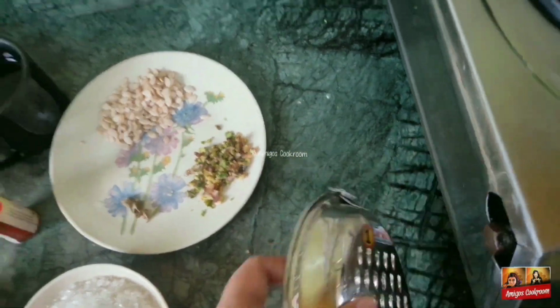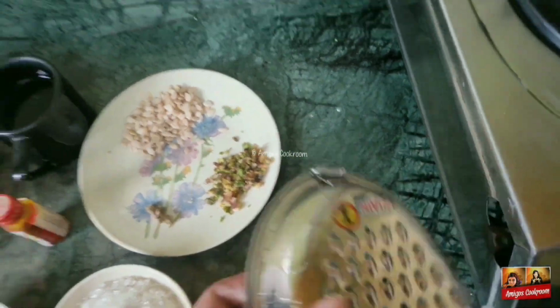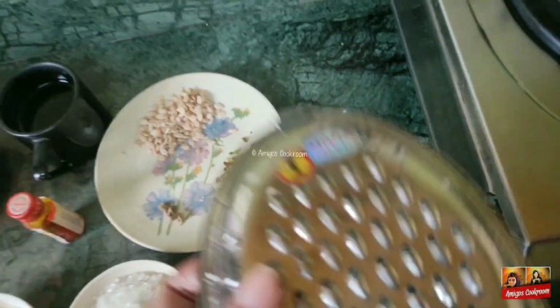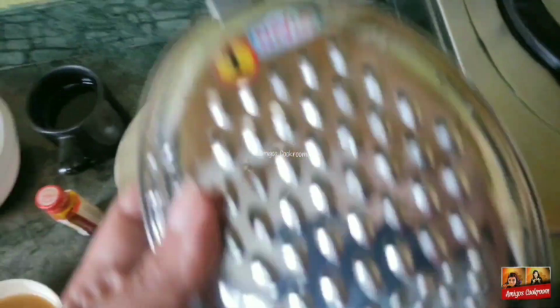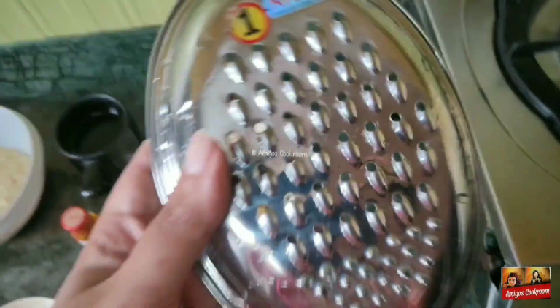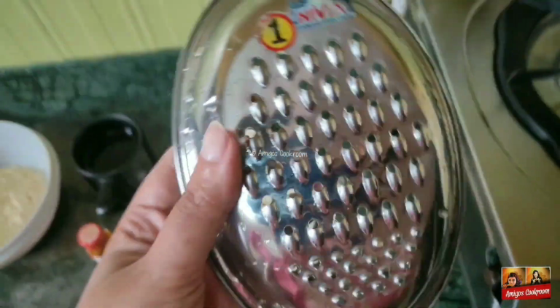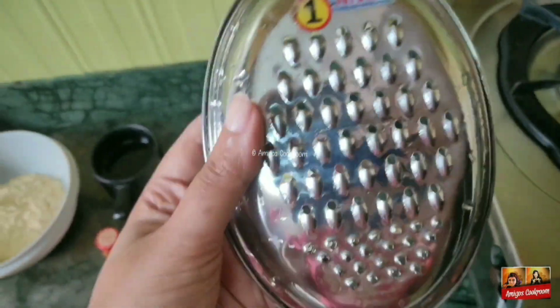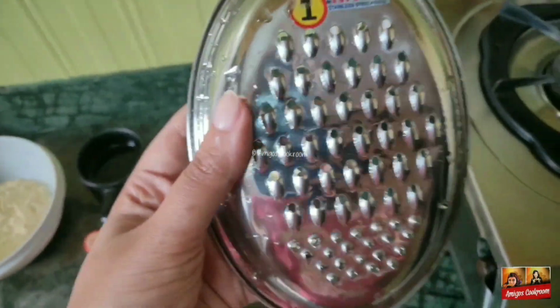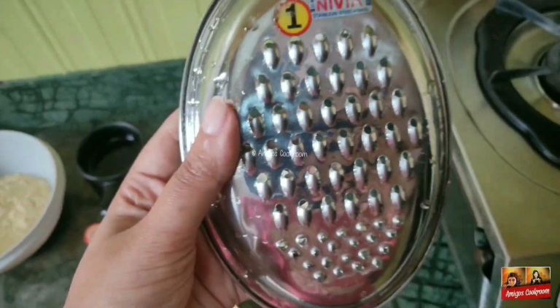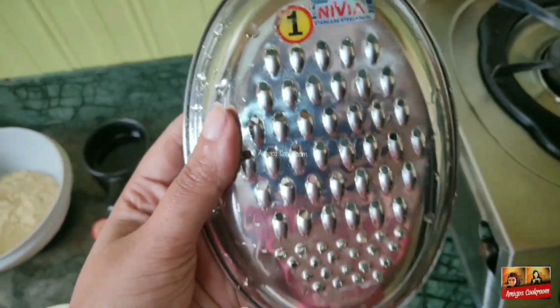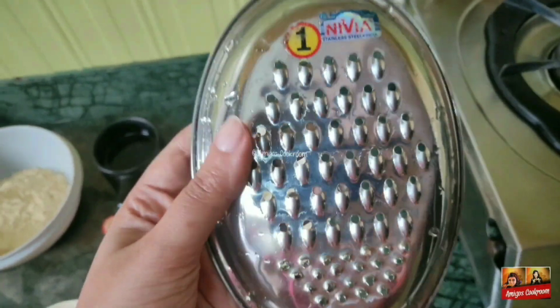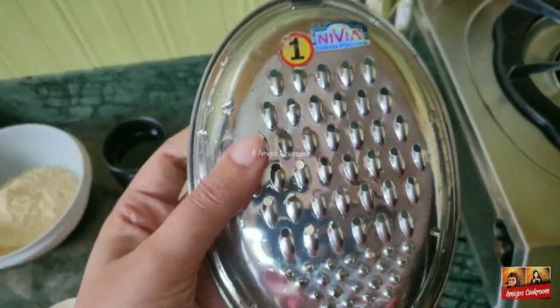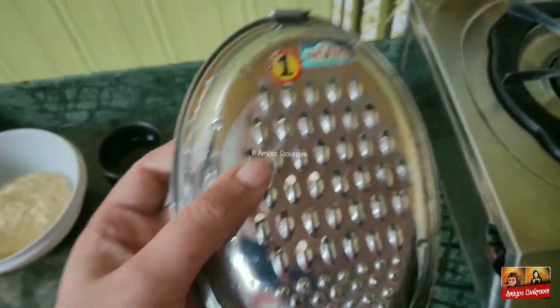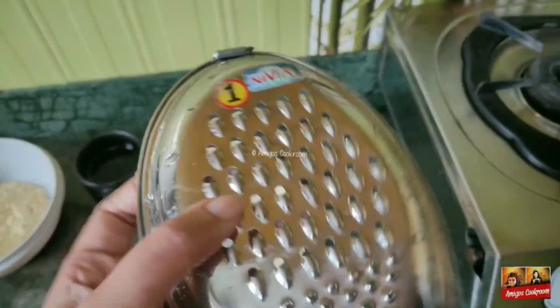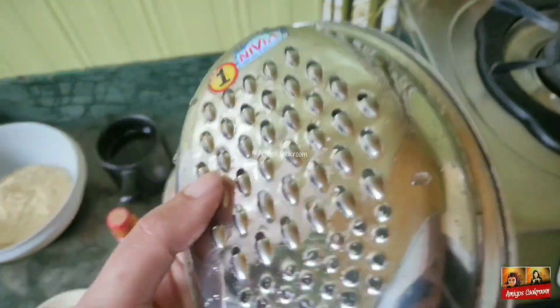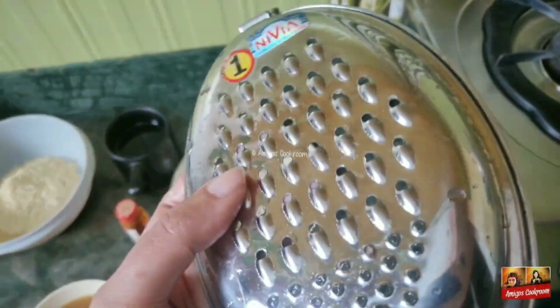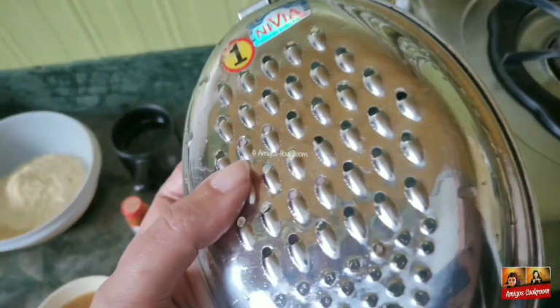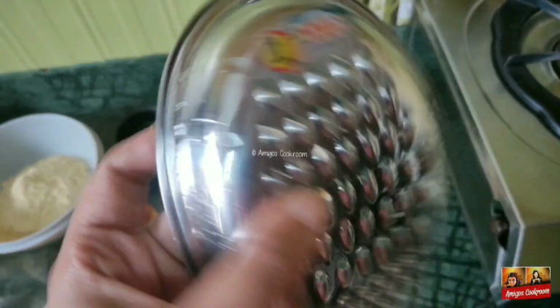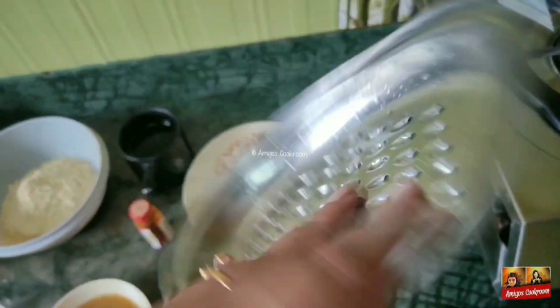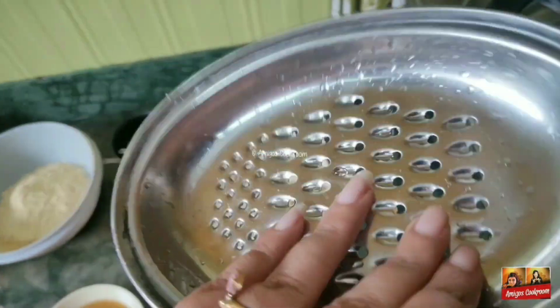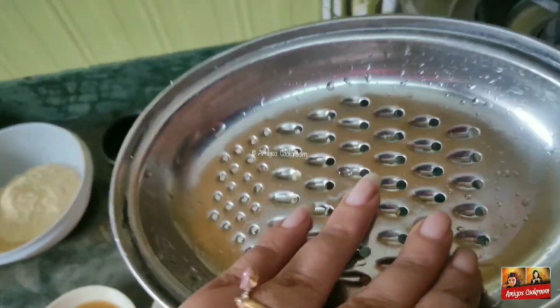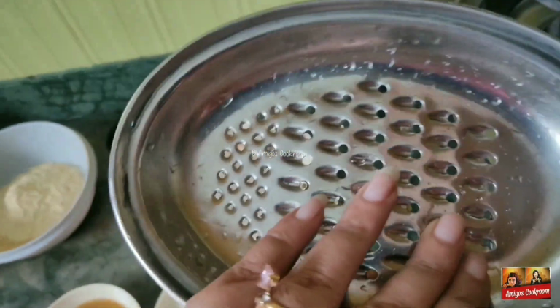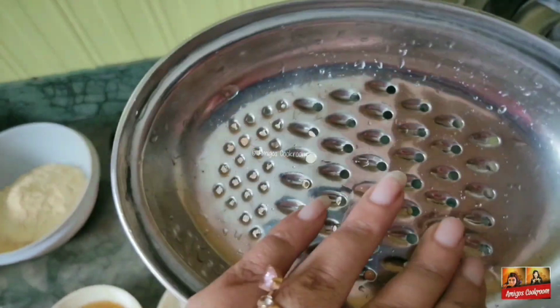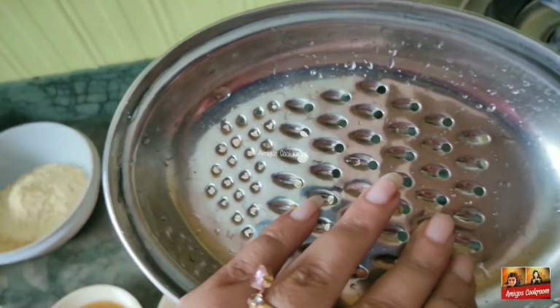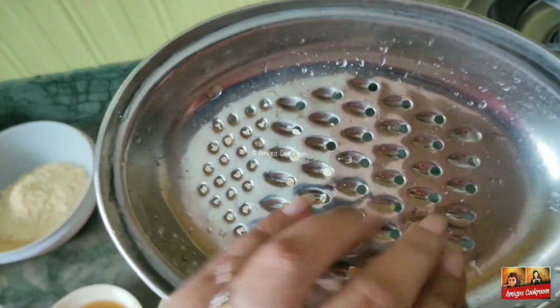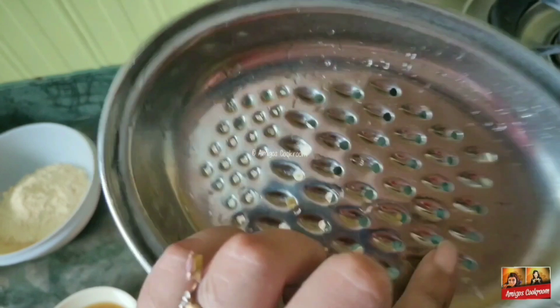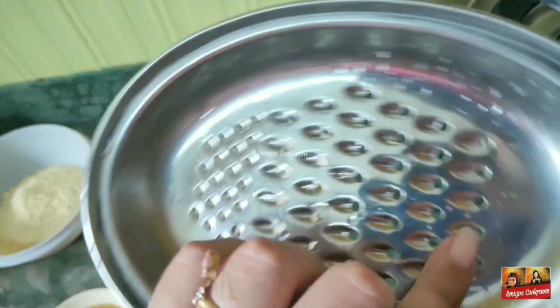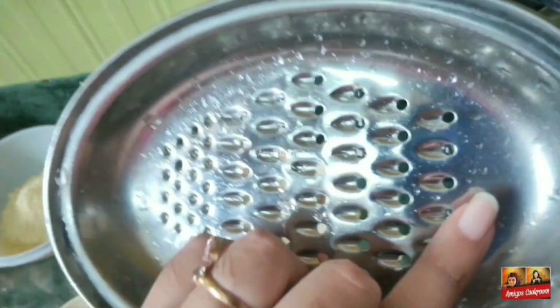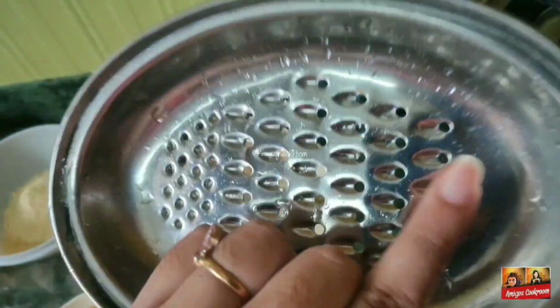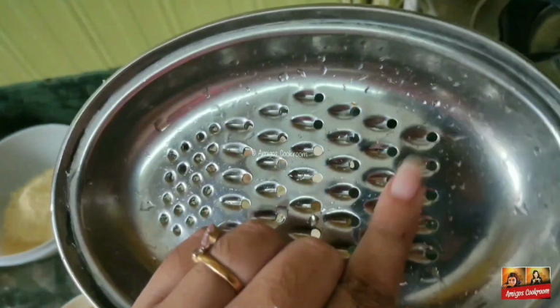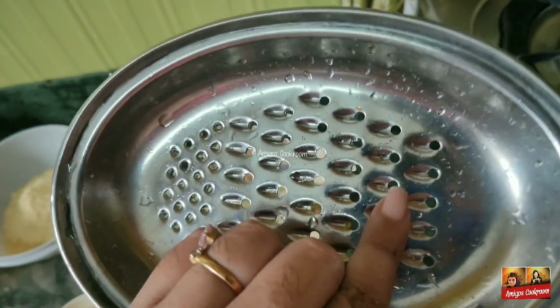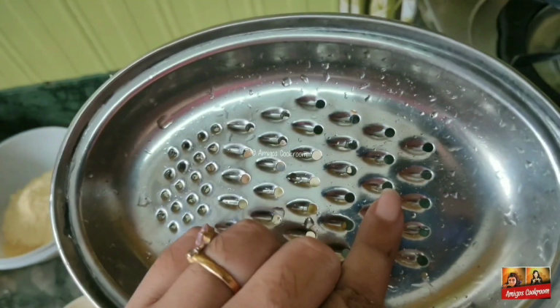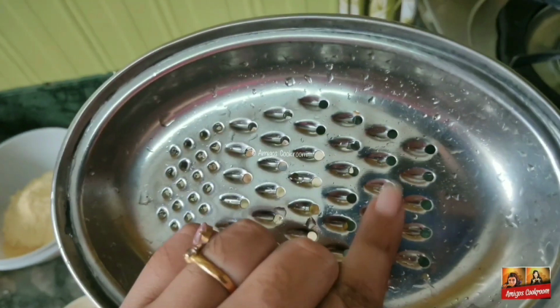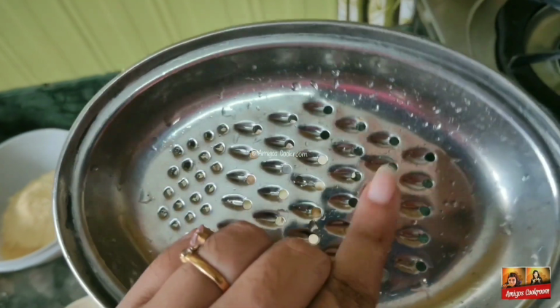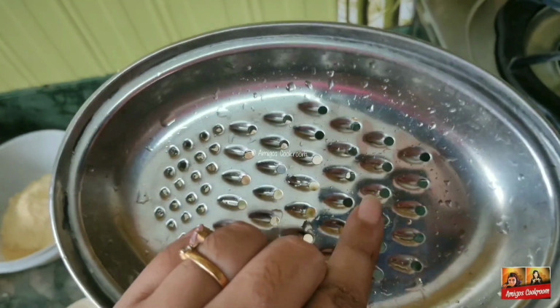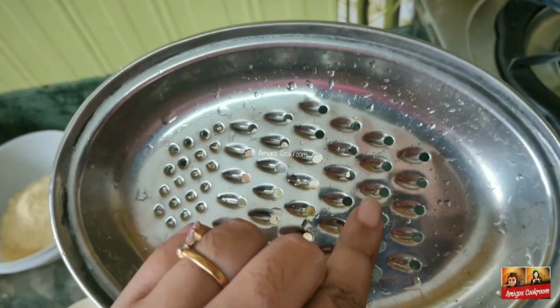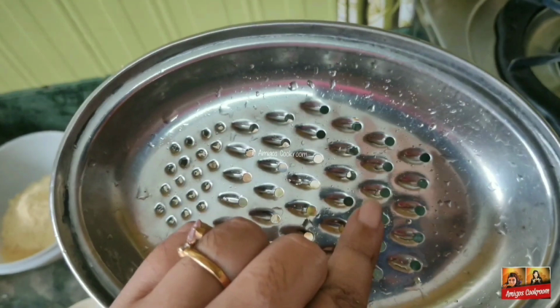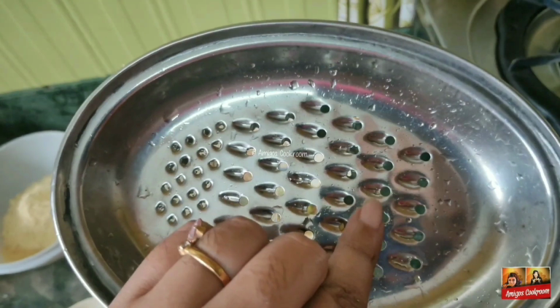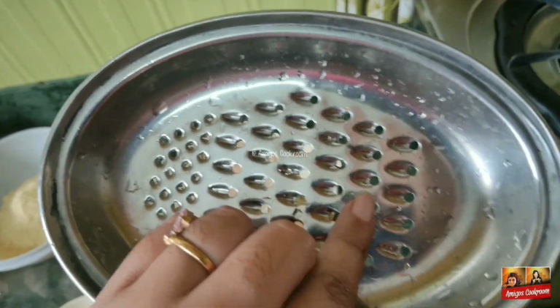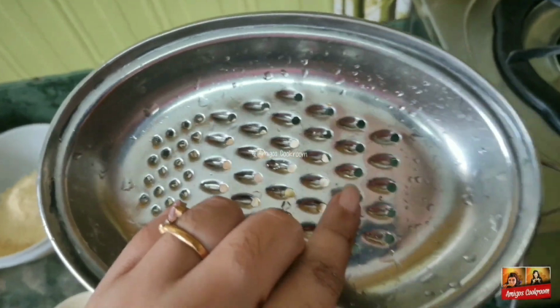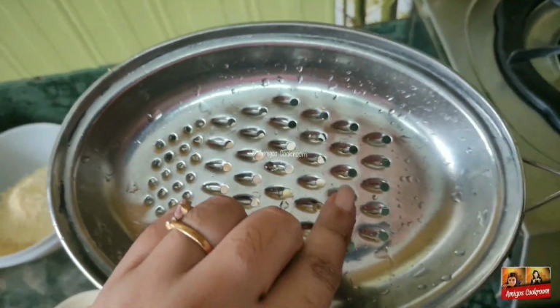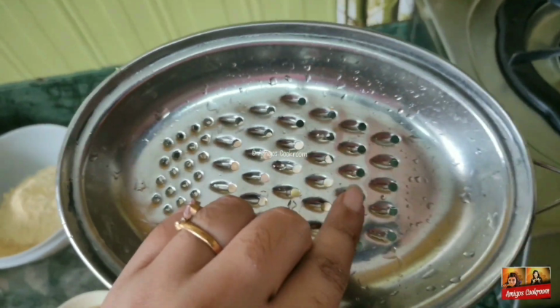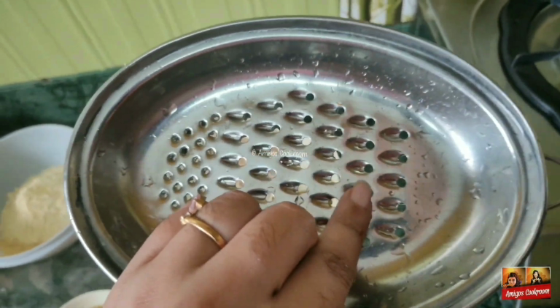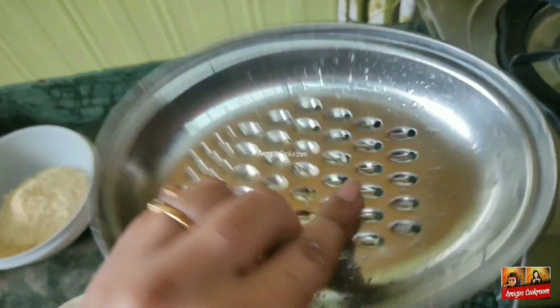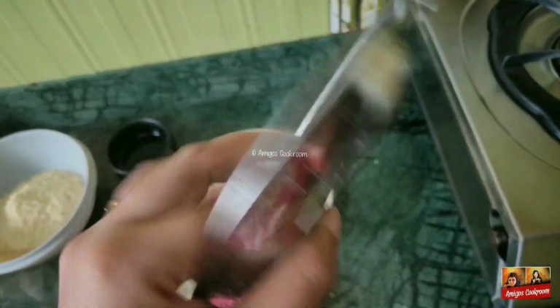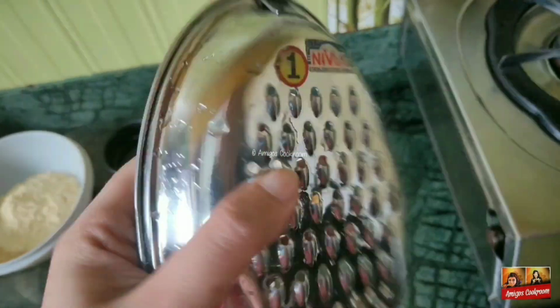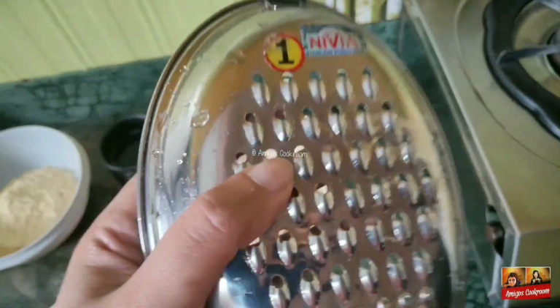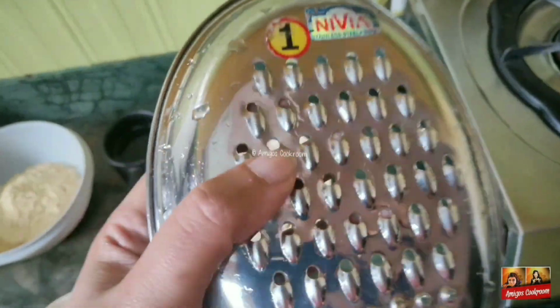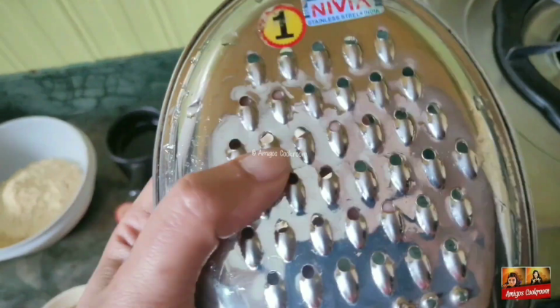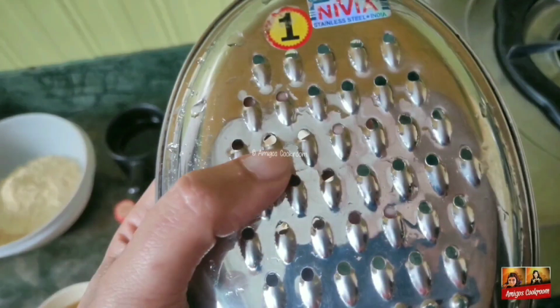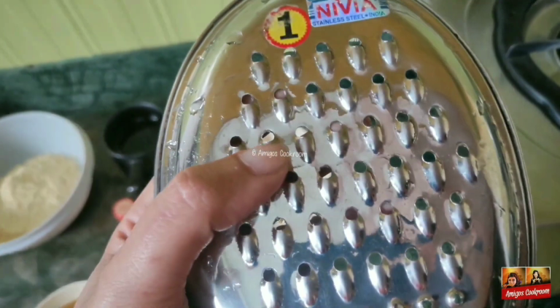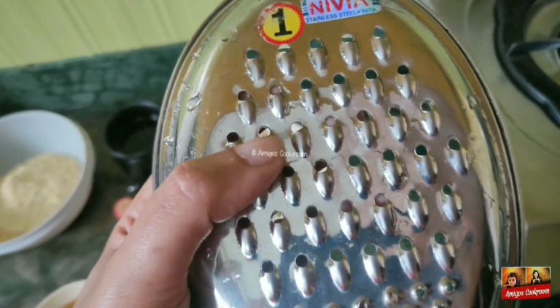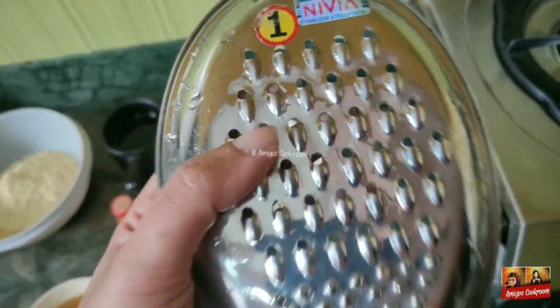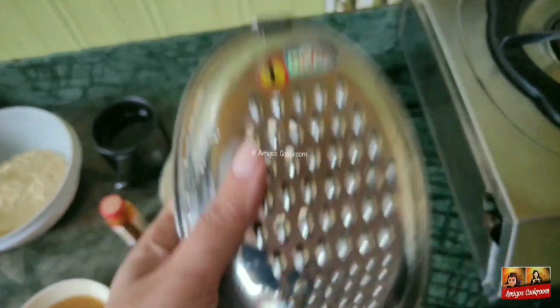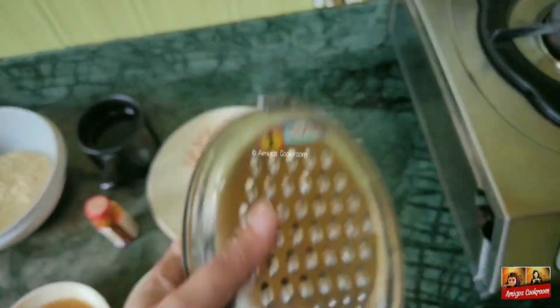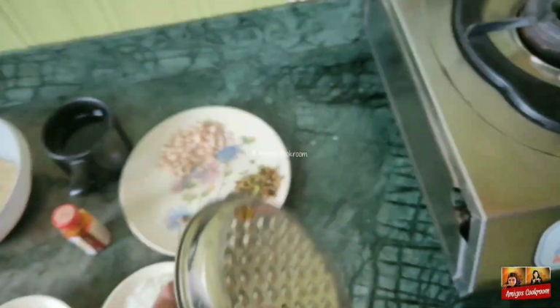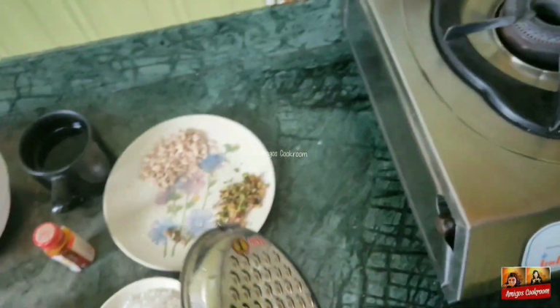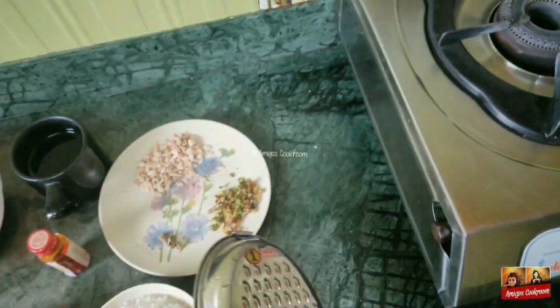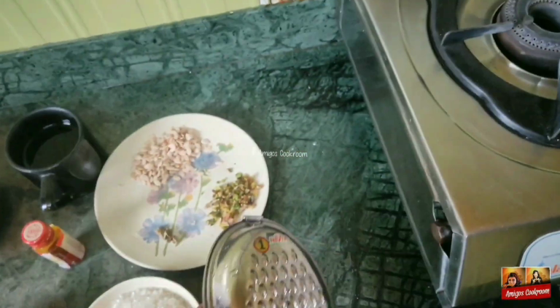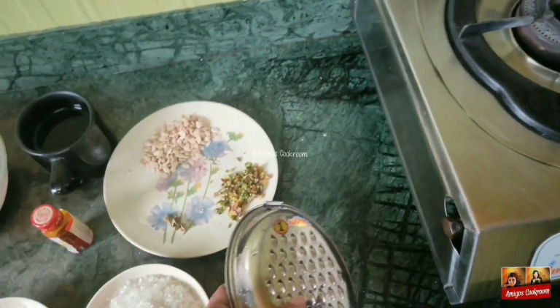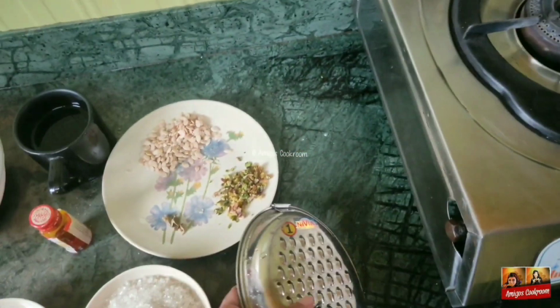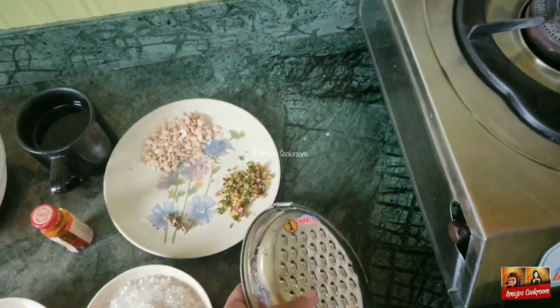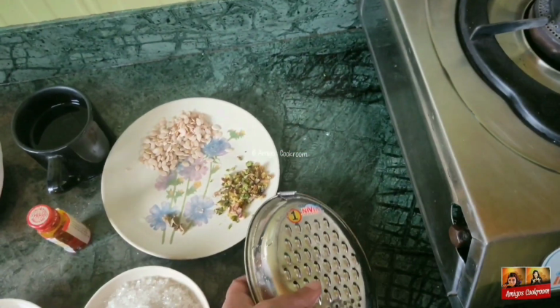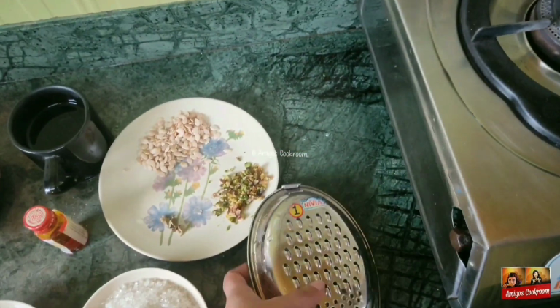I've taken here a perforated grater. You have the small holes over here — they will be perfect for frying the boondis.